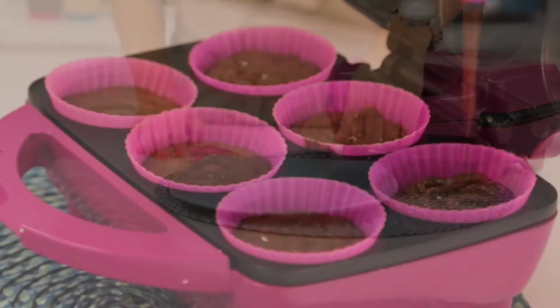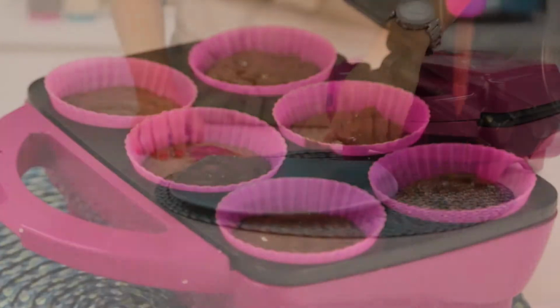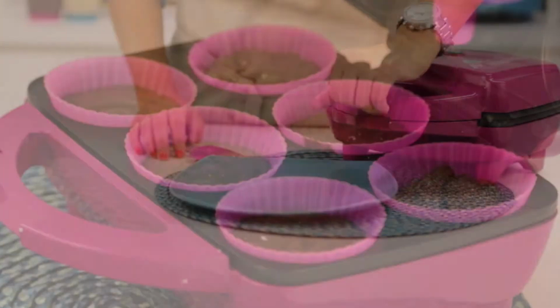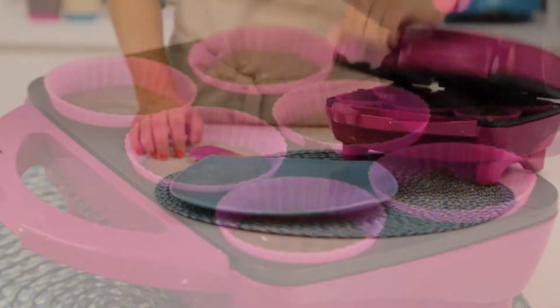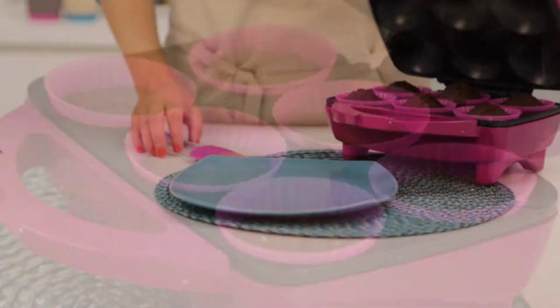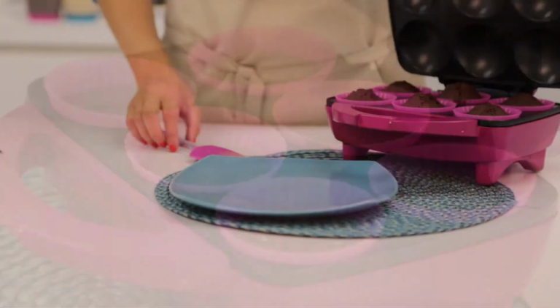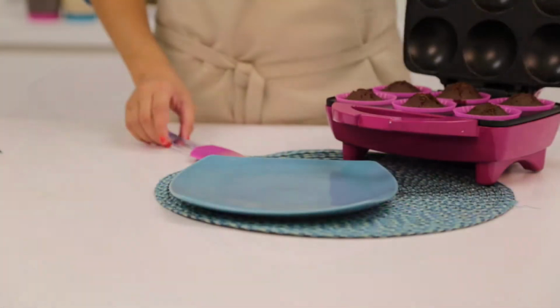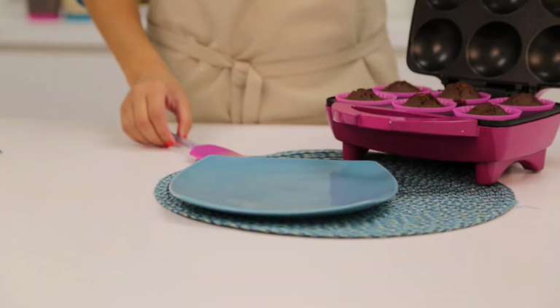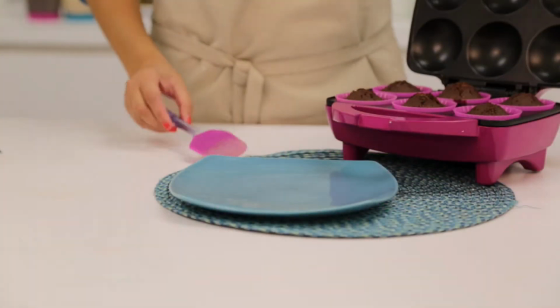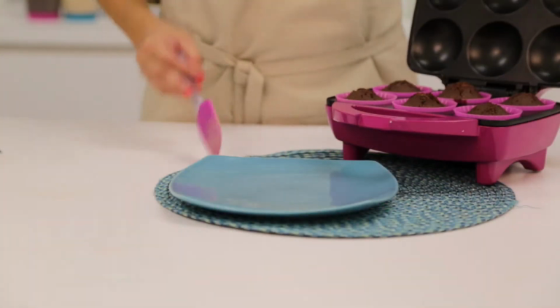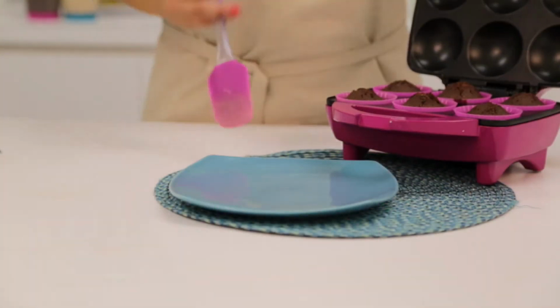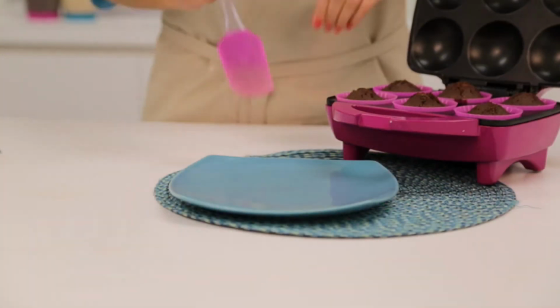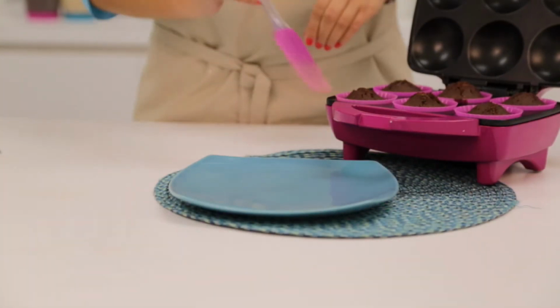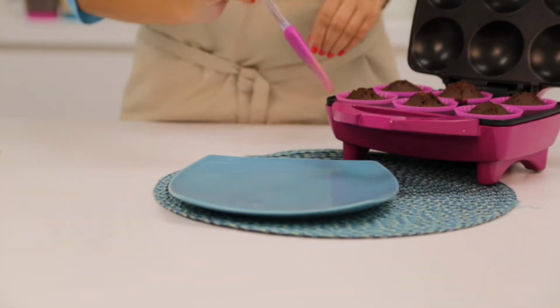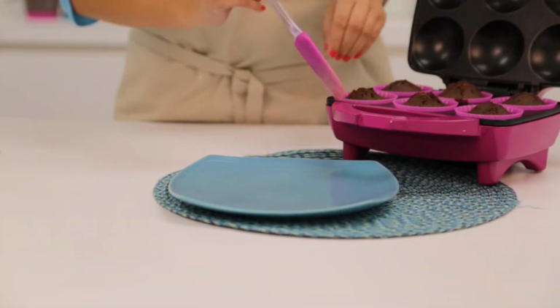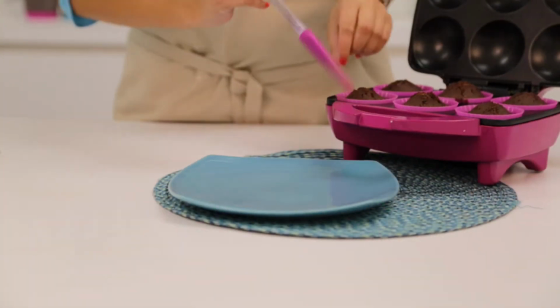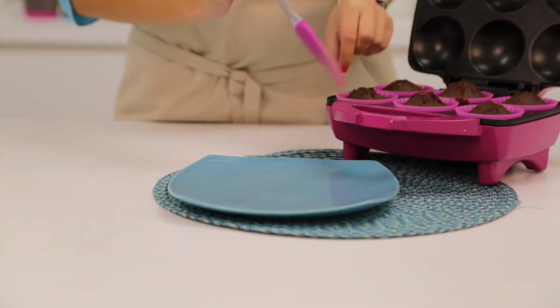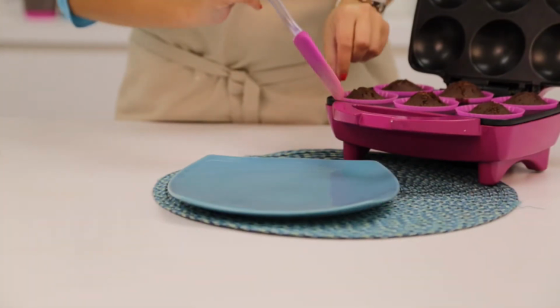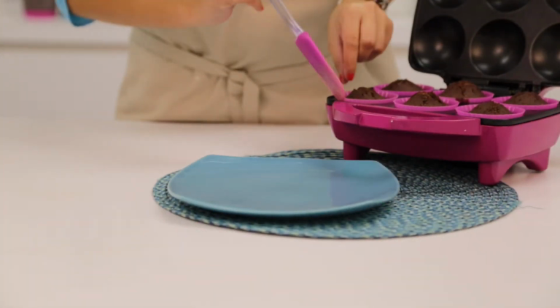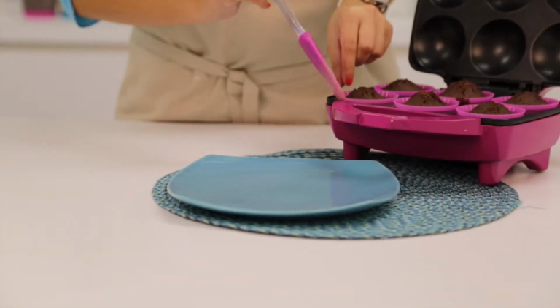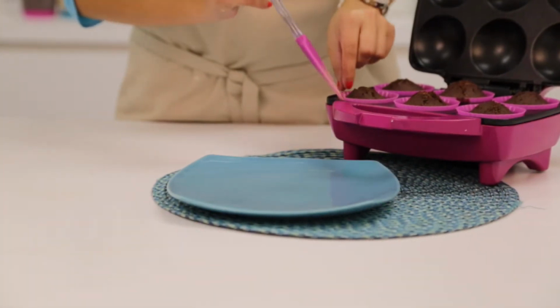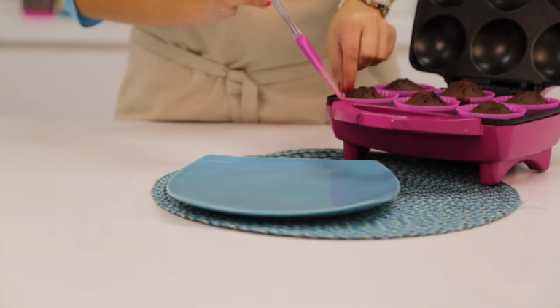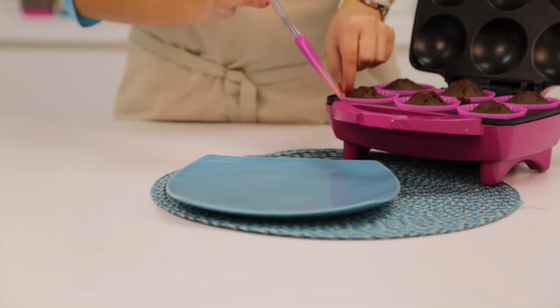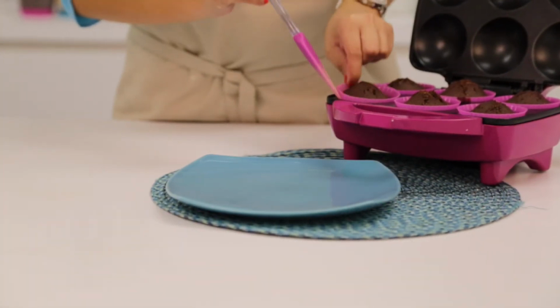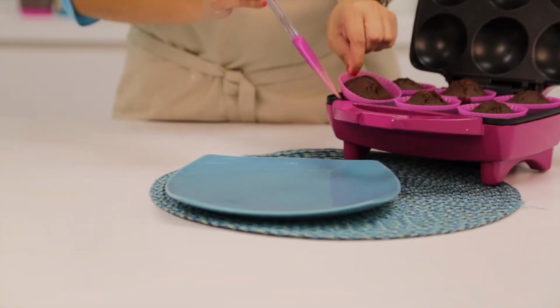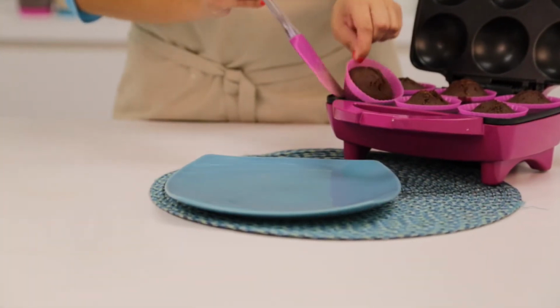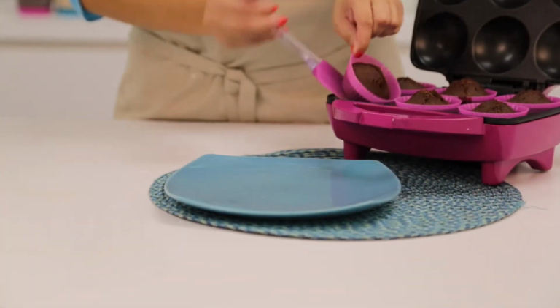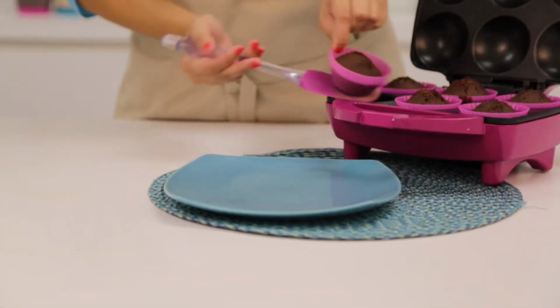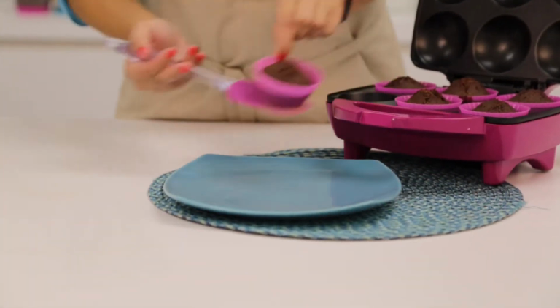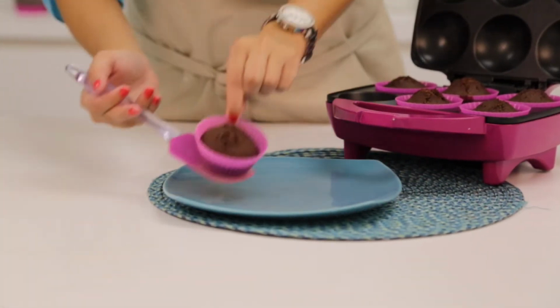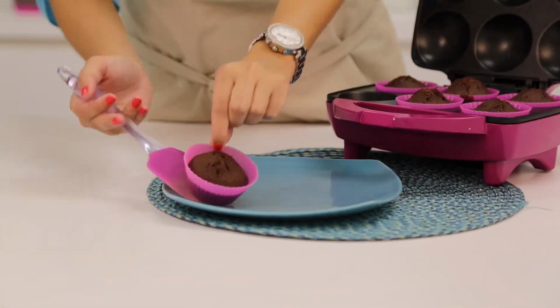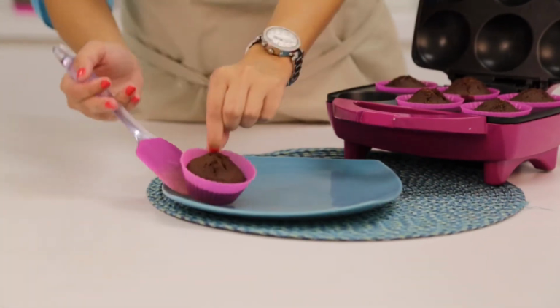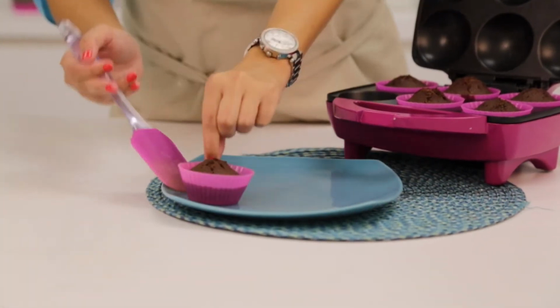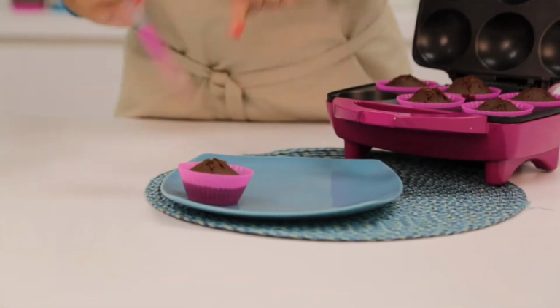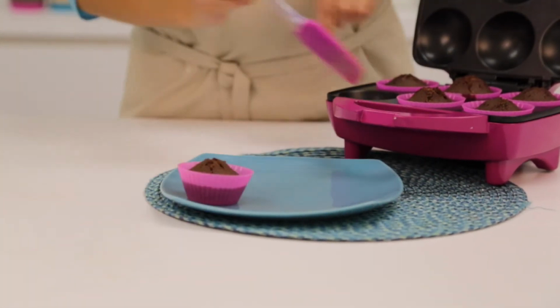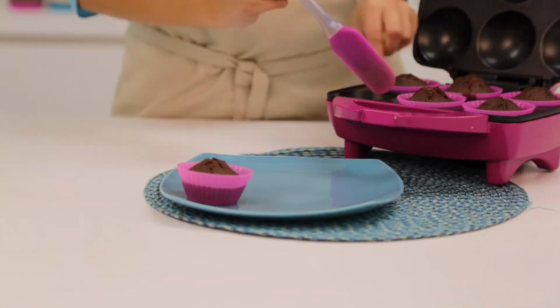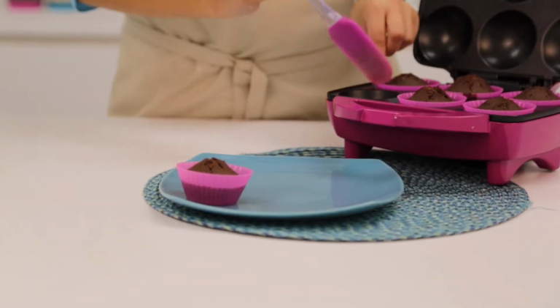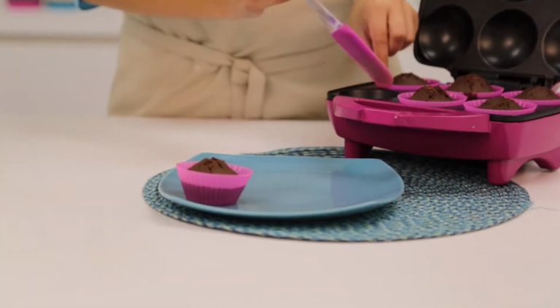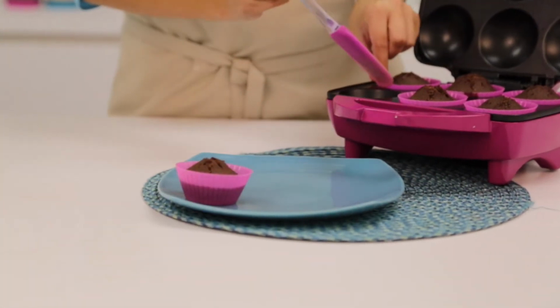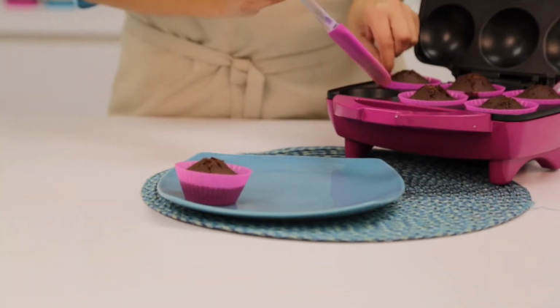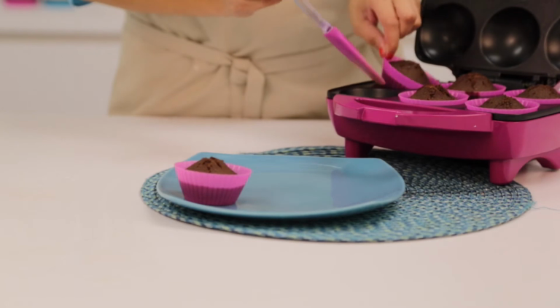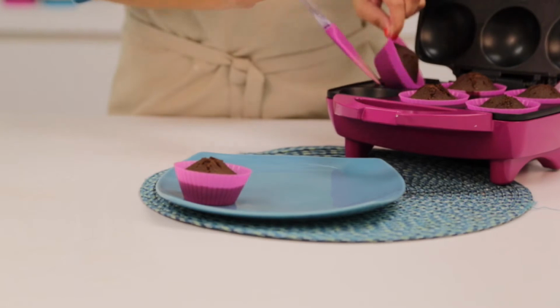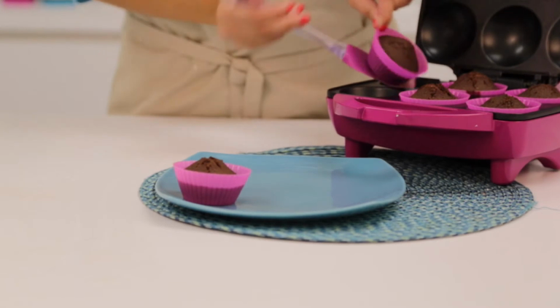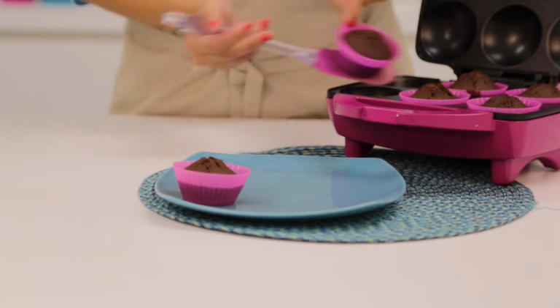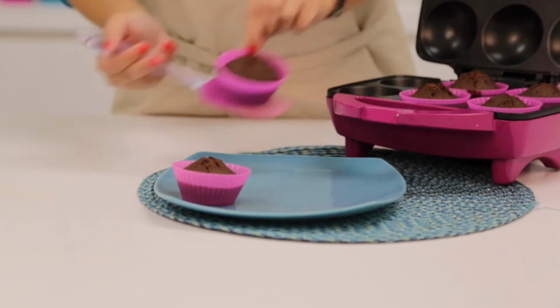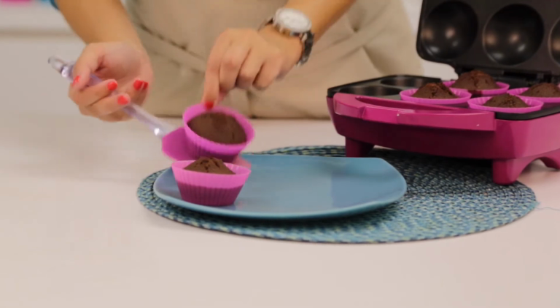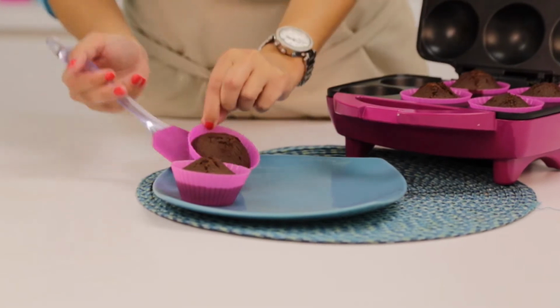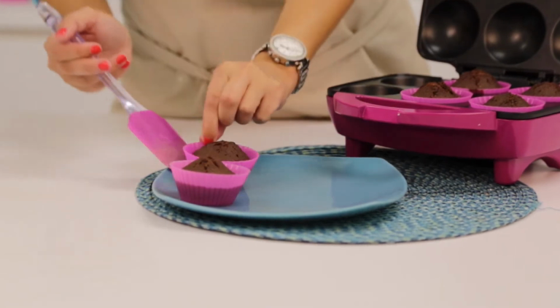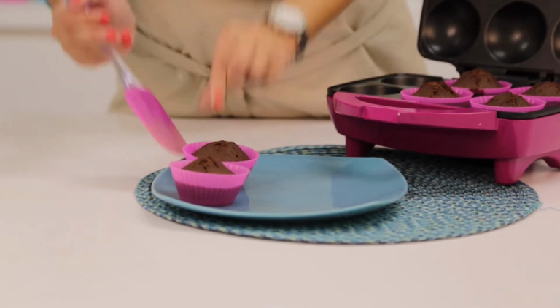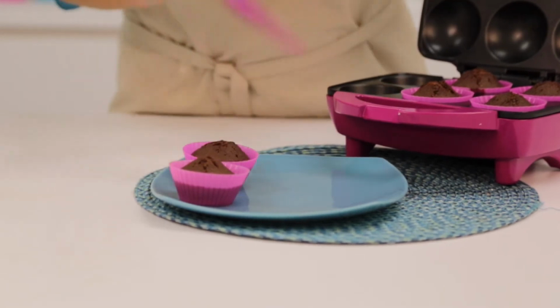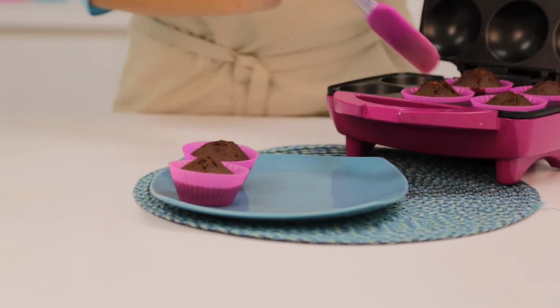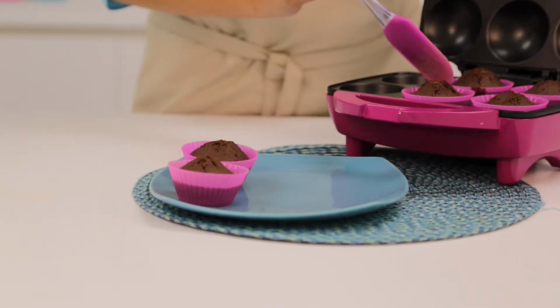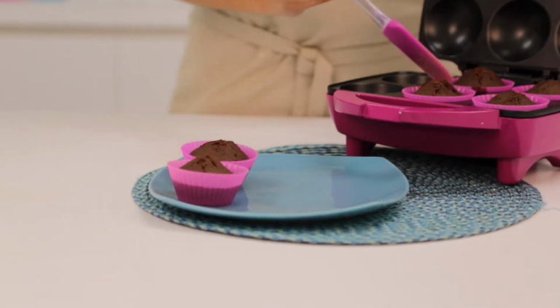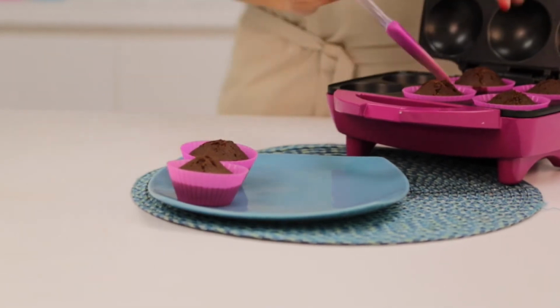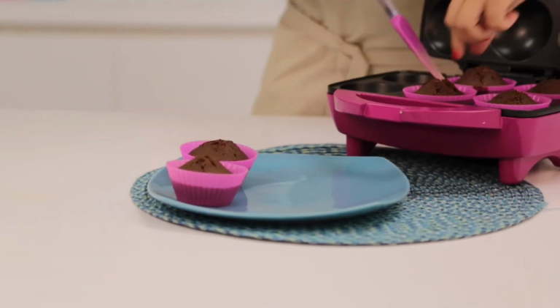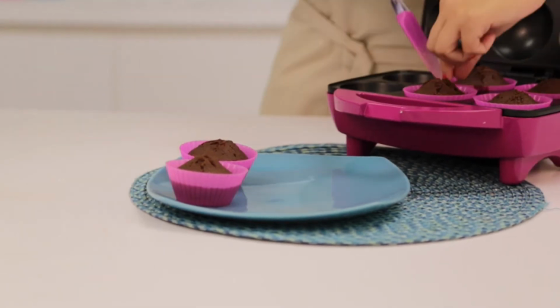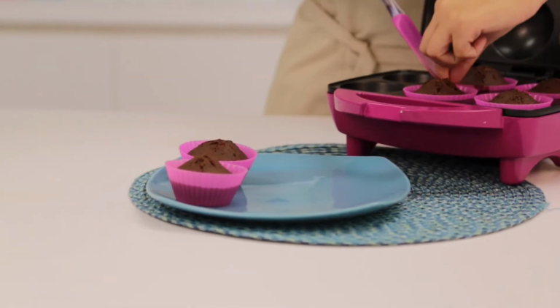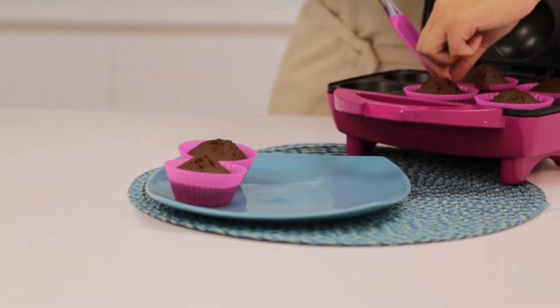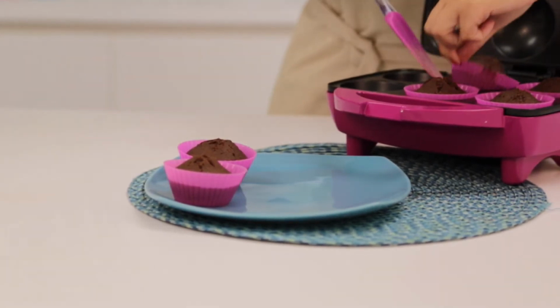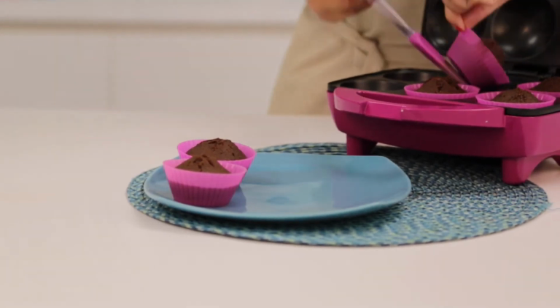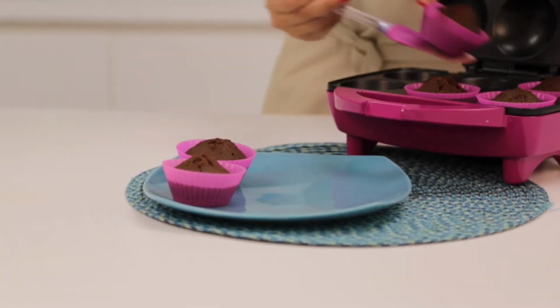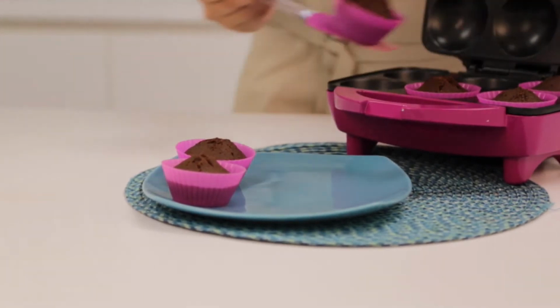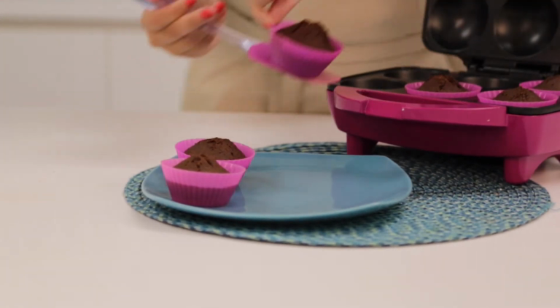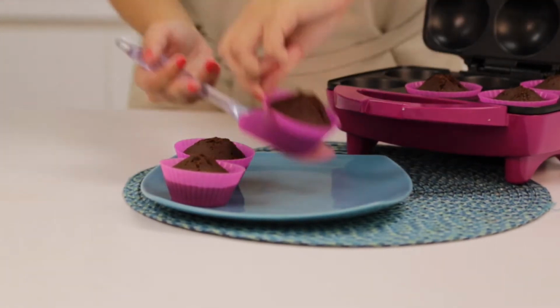And in just 7 minutes, your delicious cupcakes are going to be ready to enjoy. Remove them using your silicone spatula.